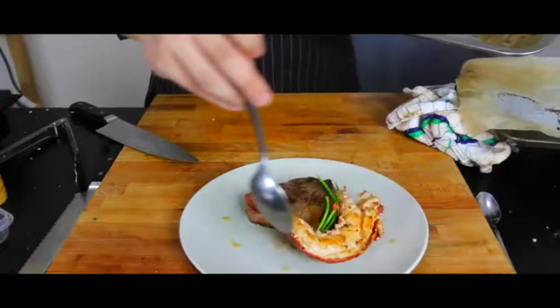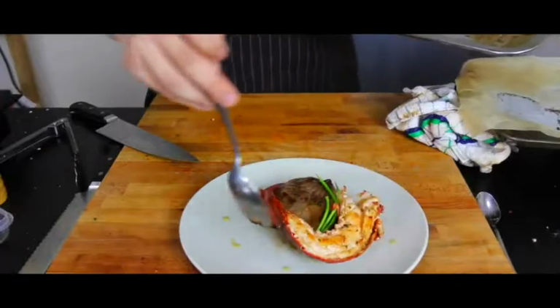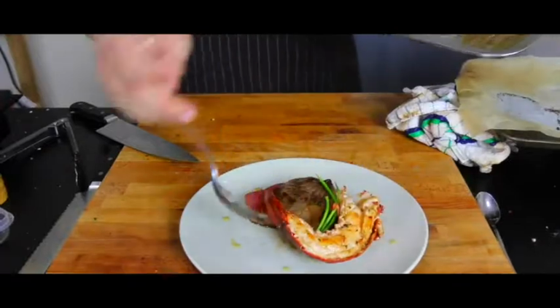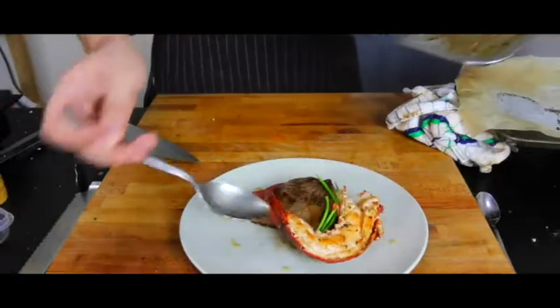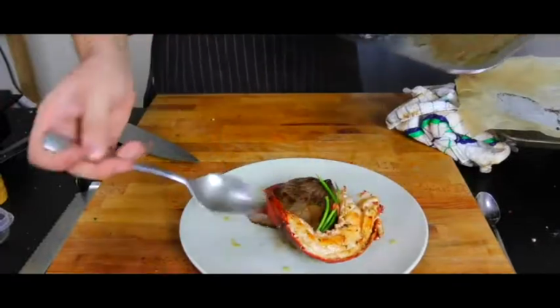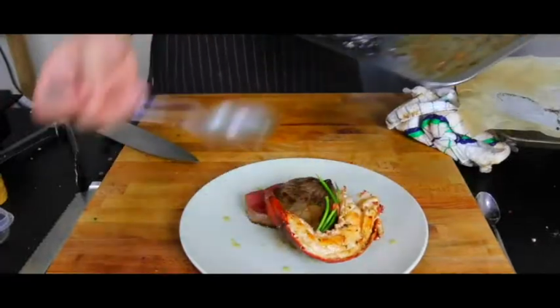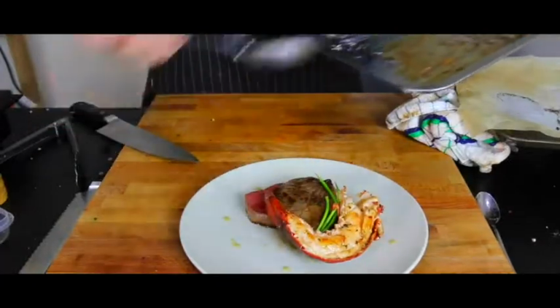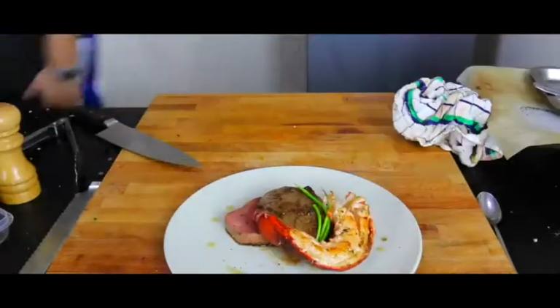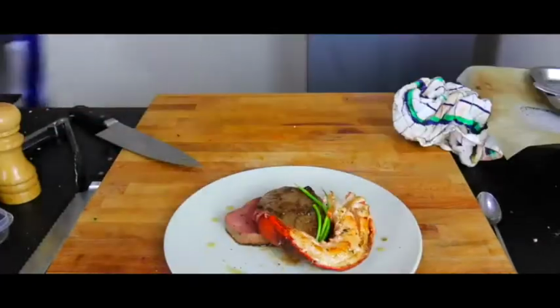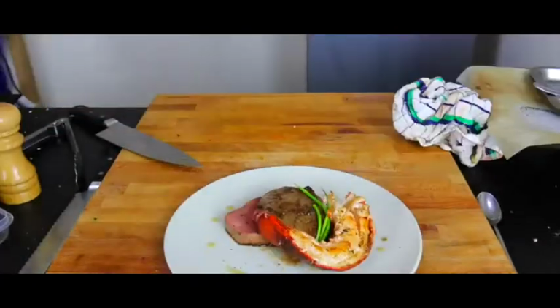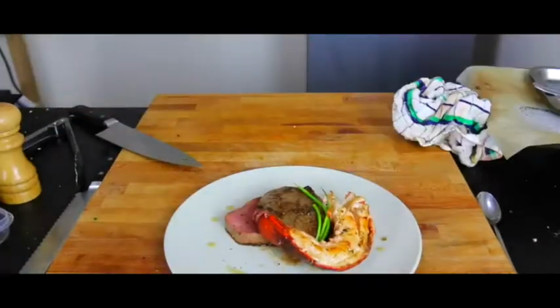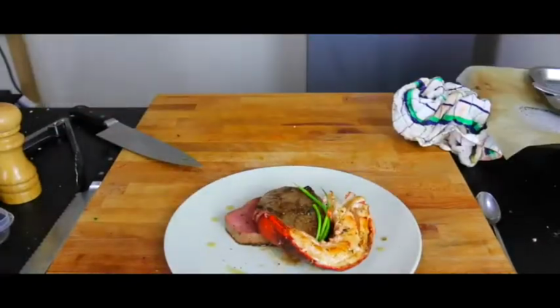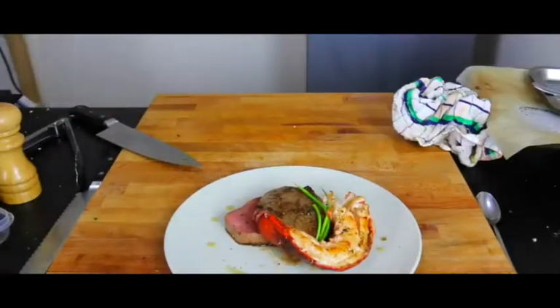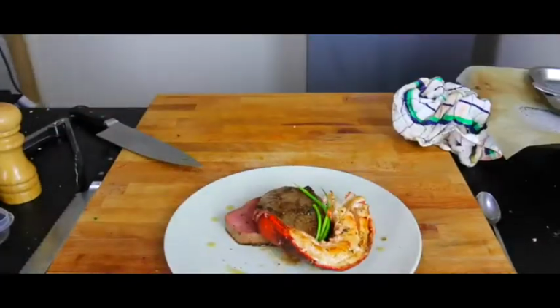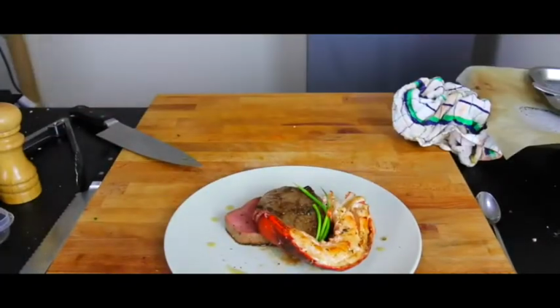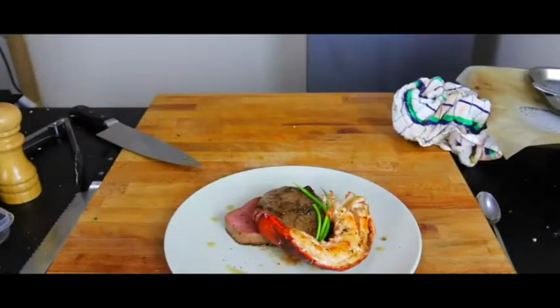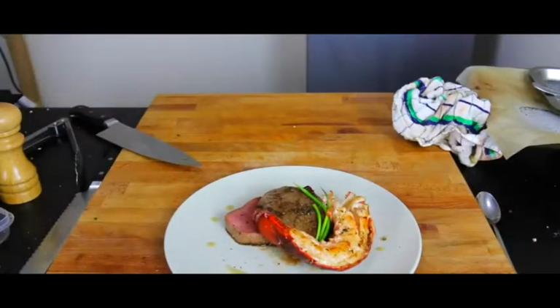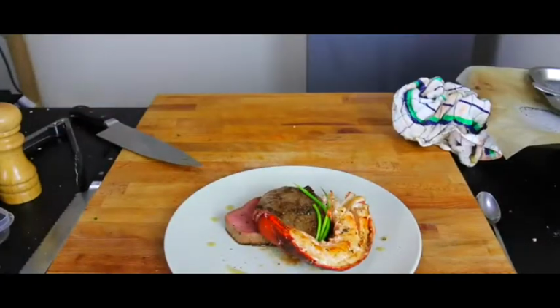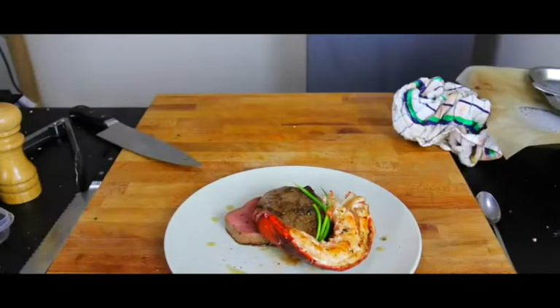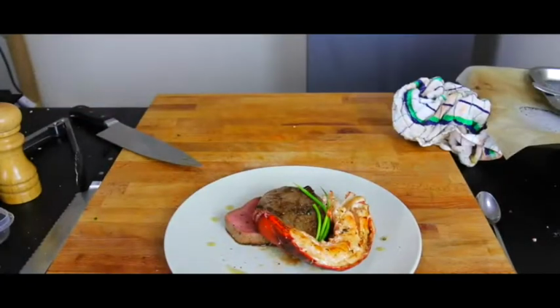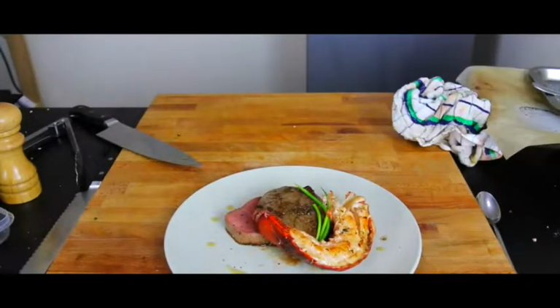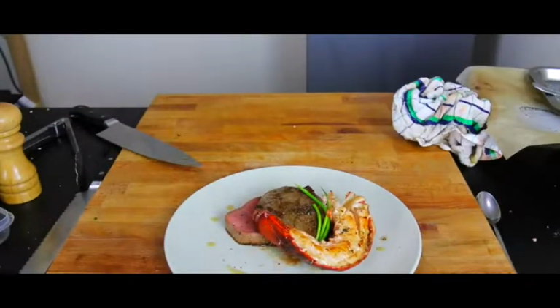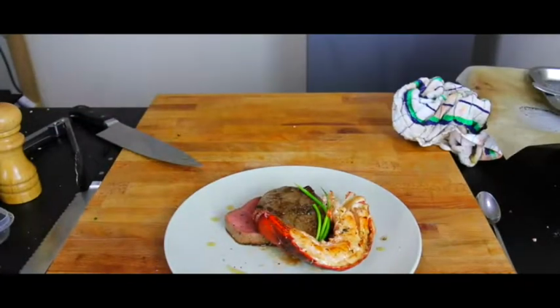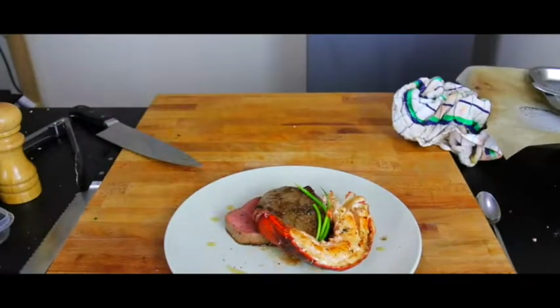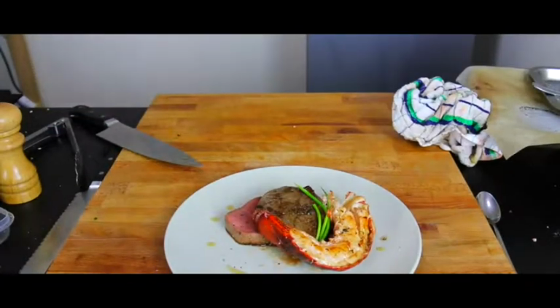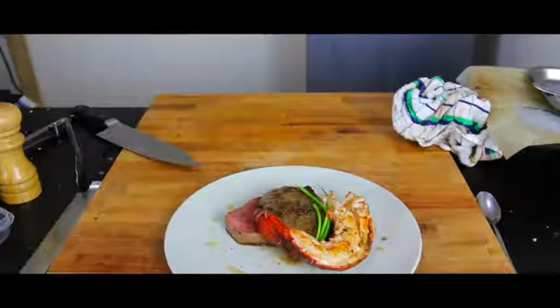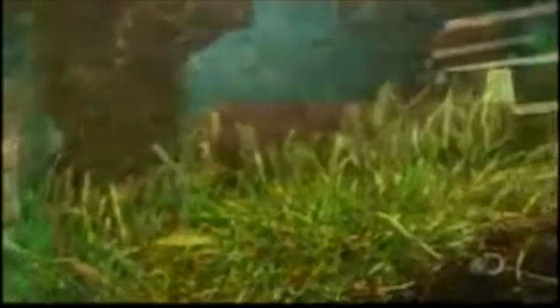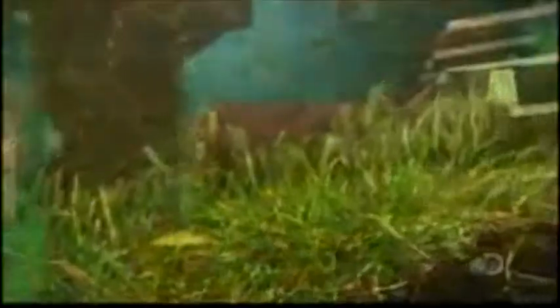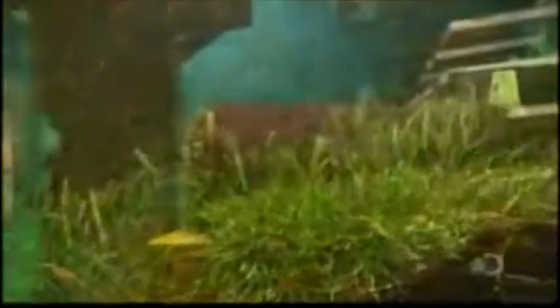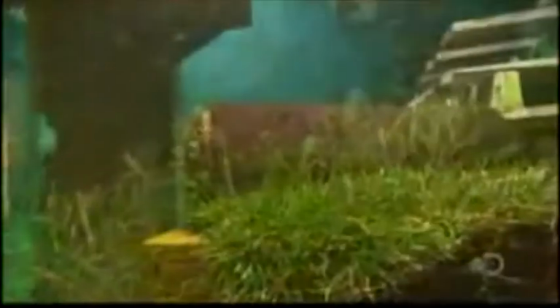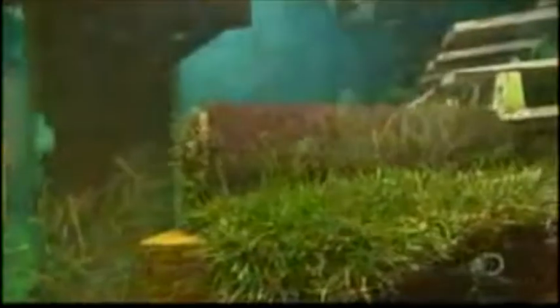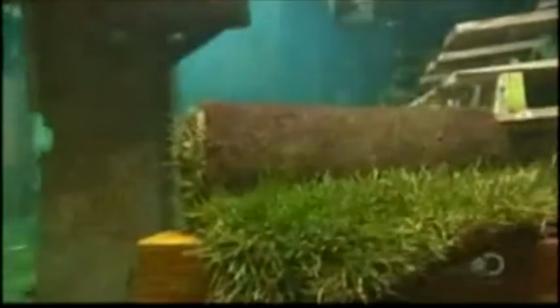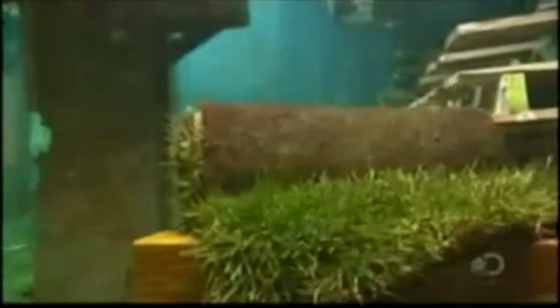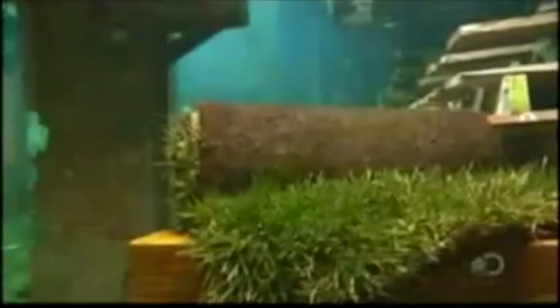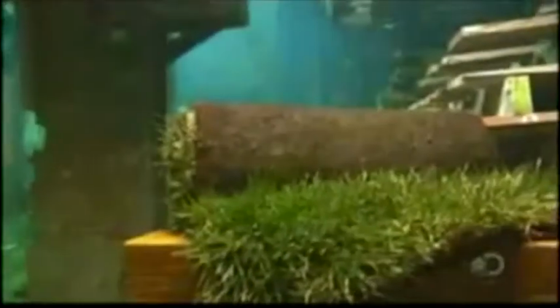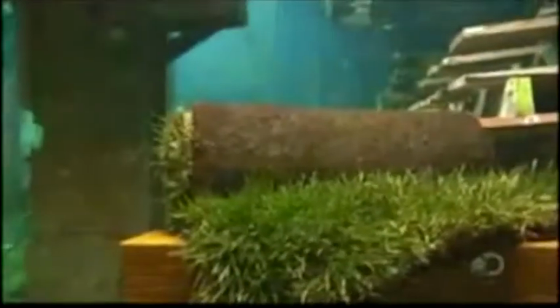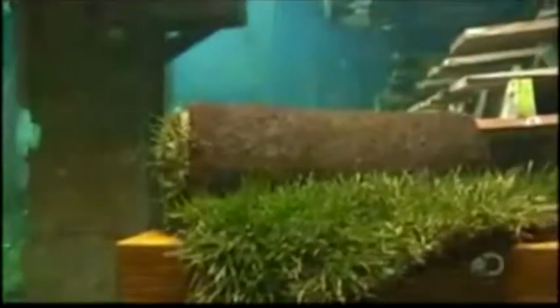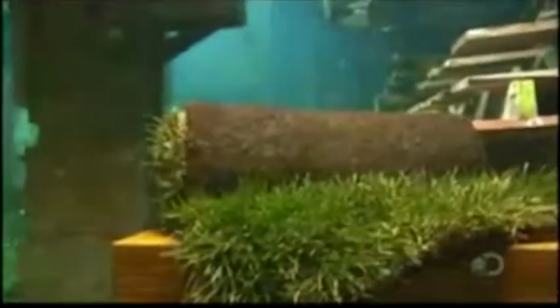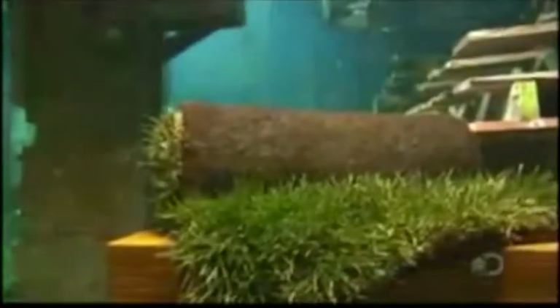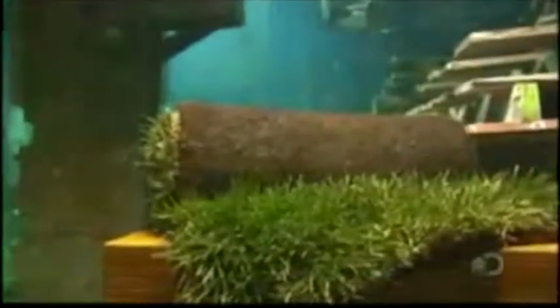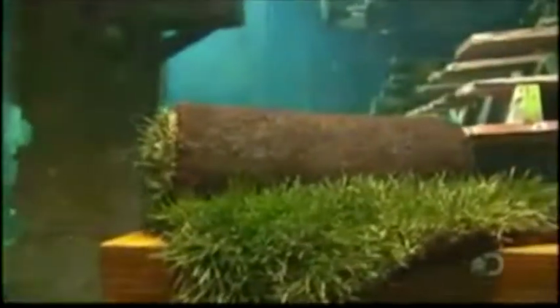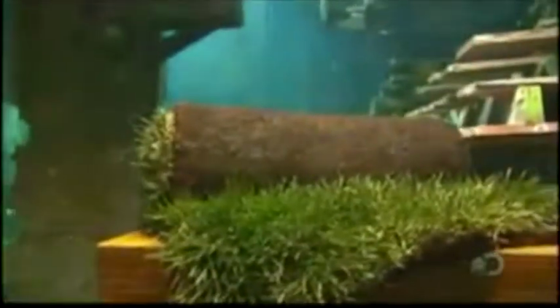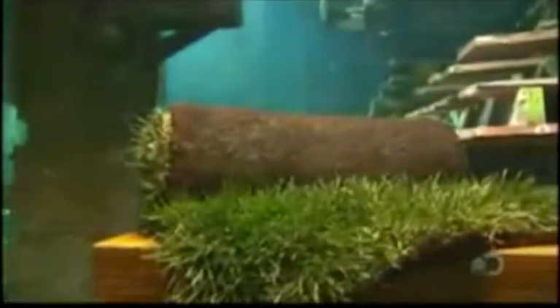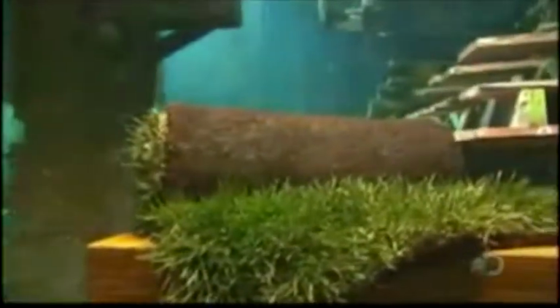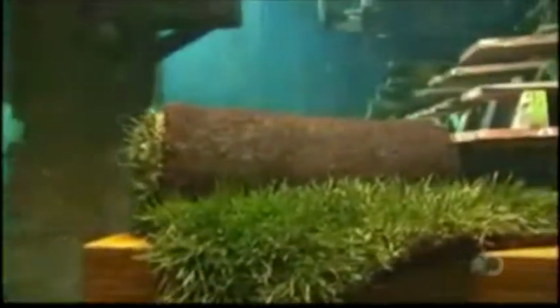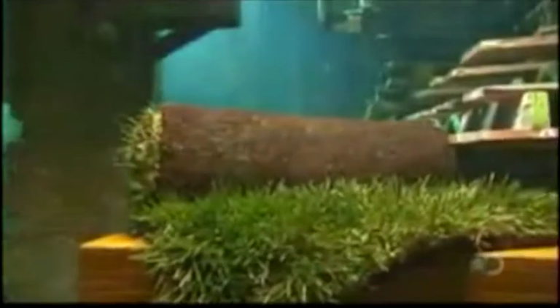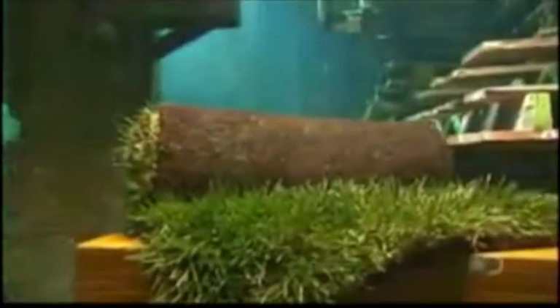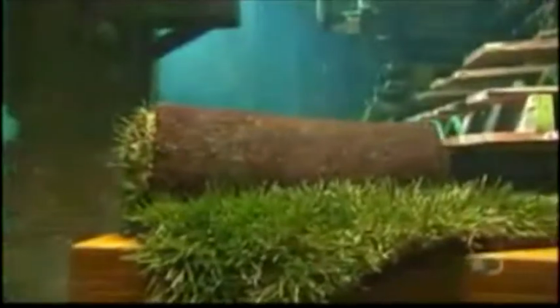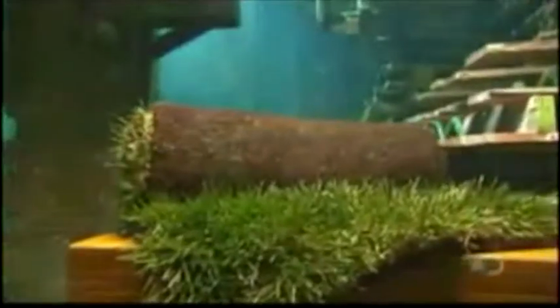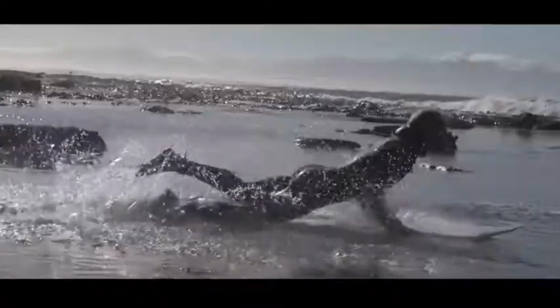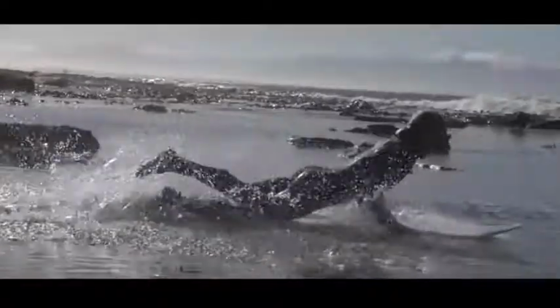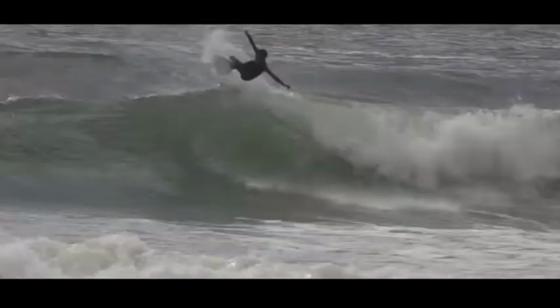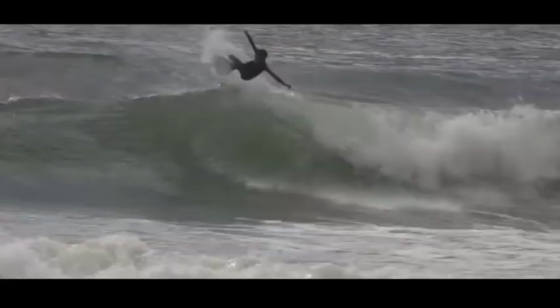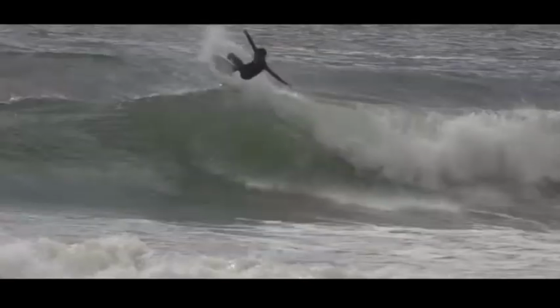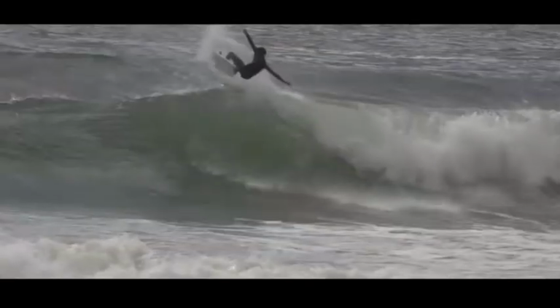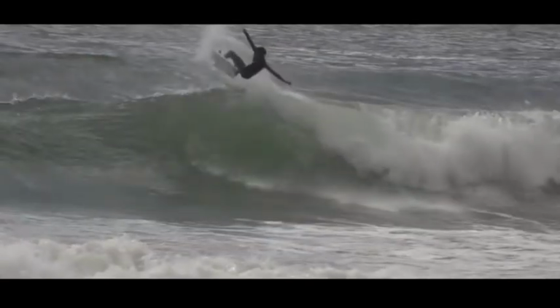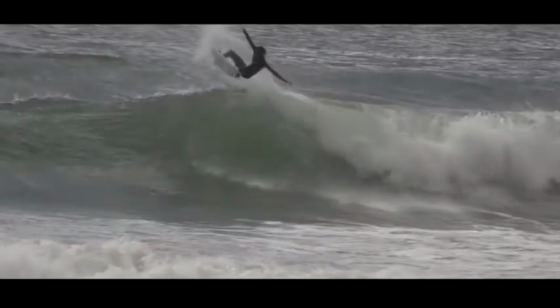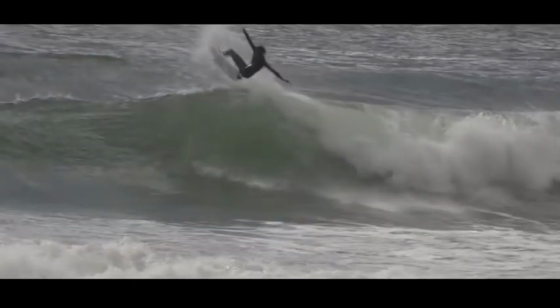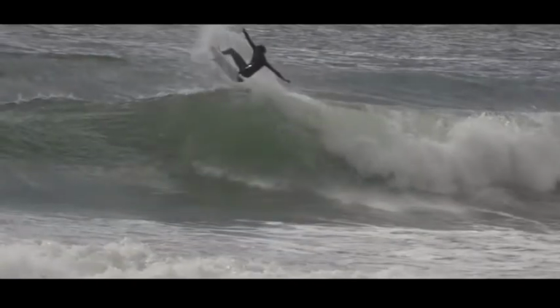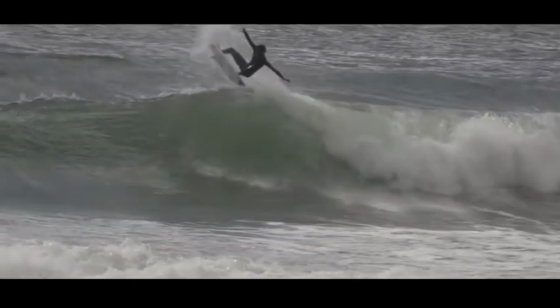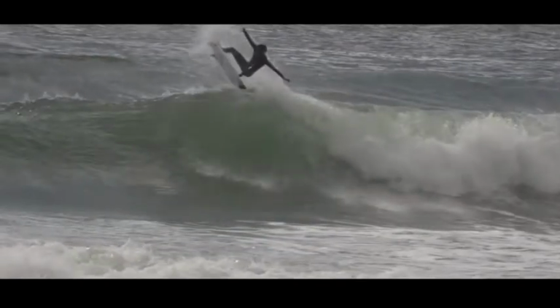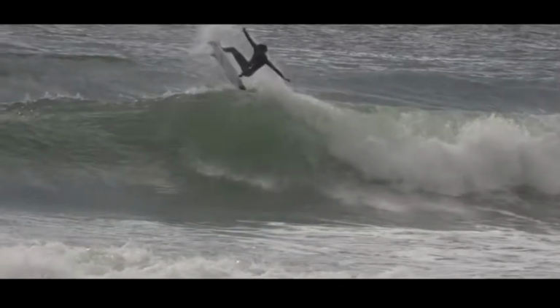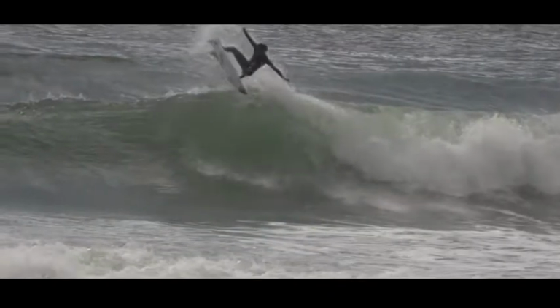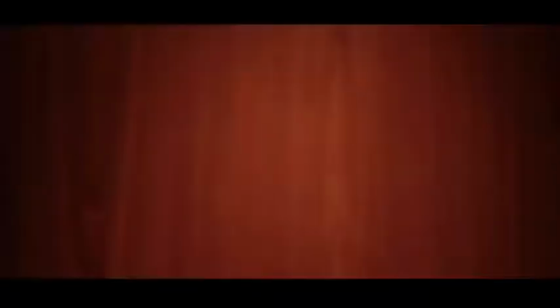Hey everybody, today we're going to be showing you how to make Surf and Turf, a tasty combination of a land animal like a sow and a wet animal like a shark.